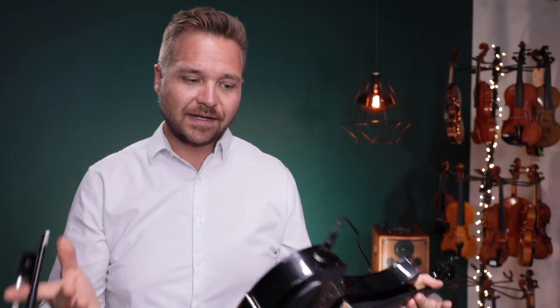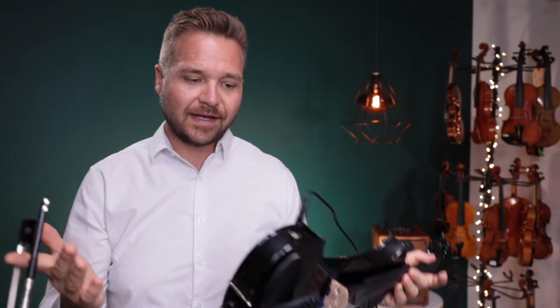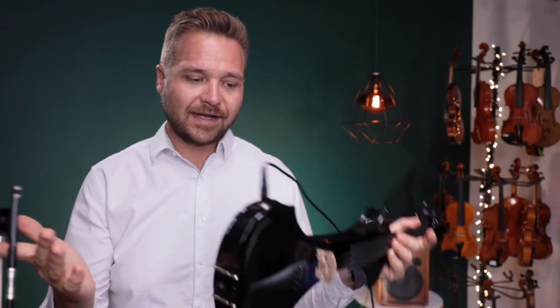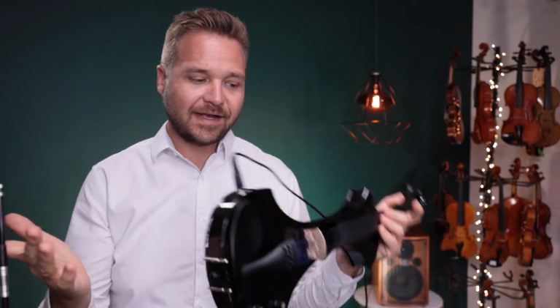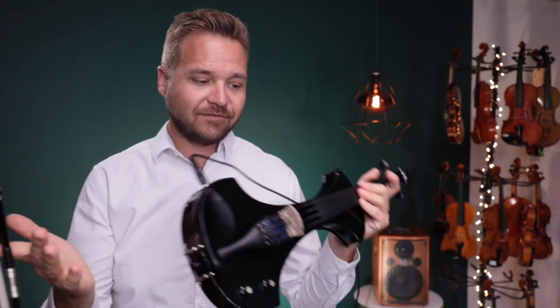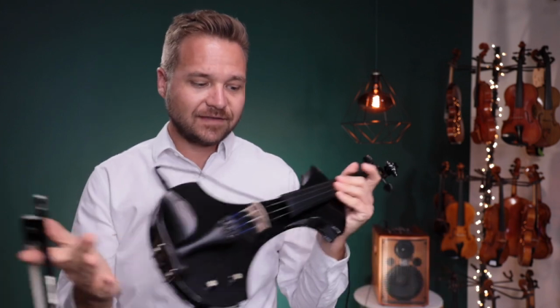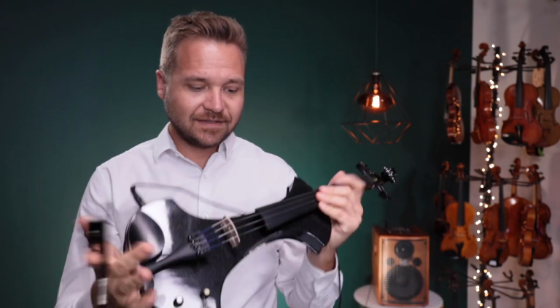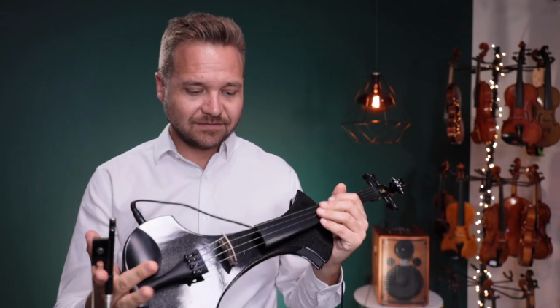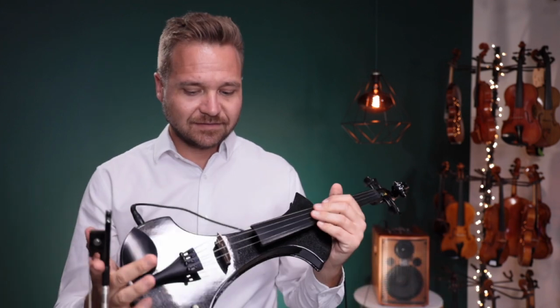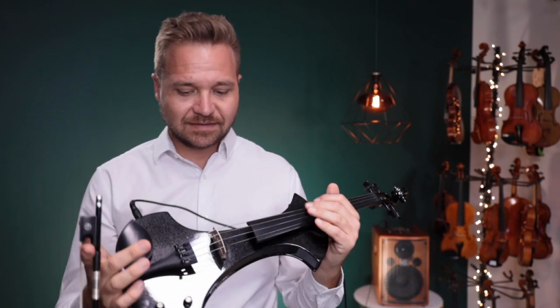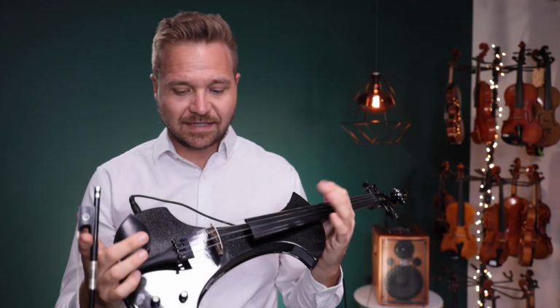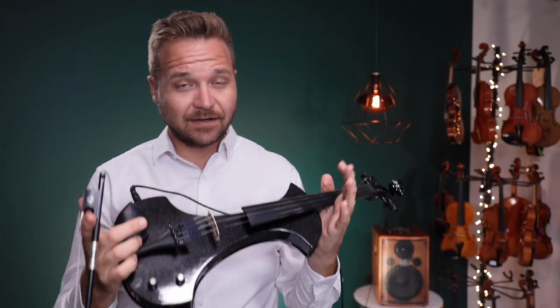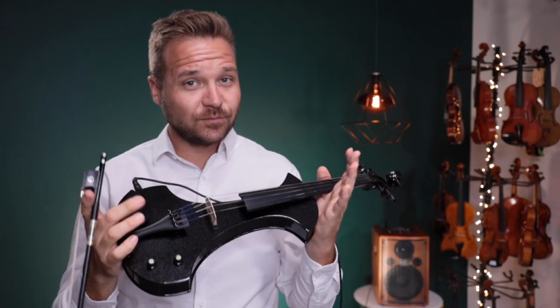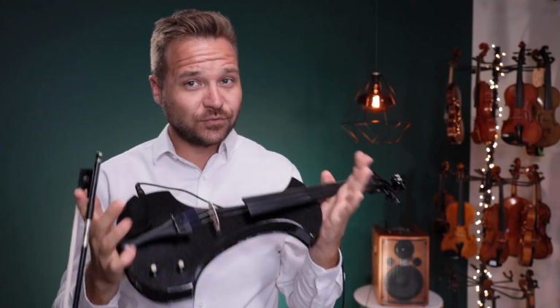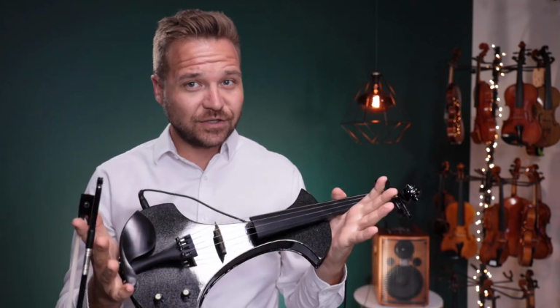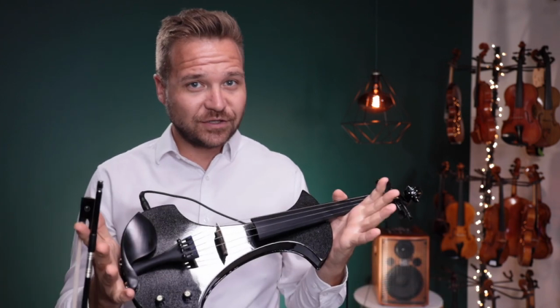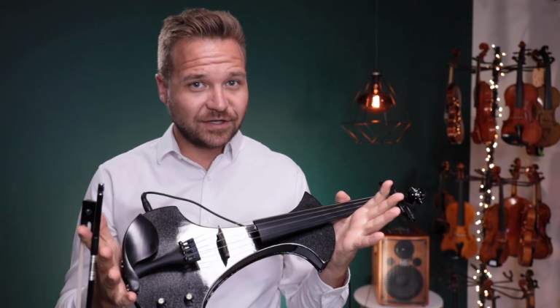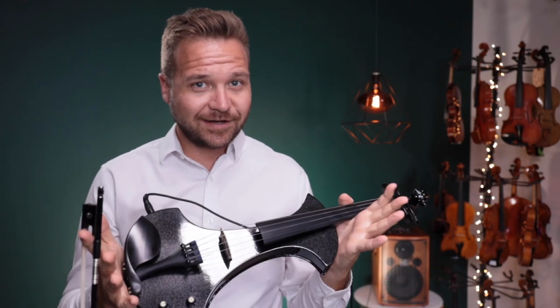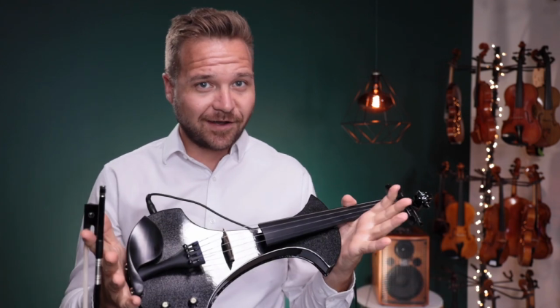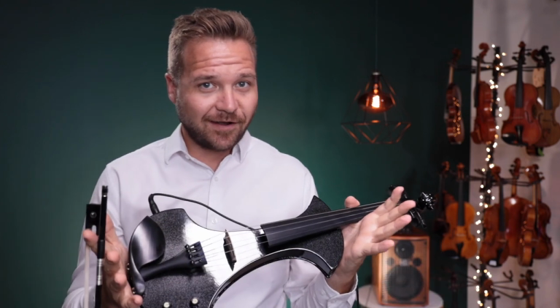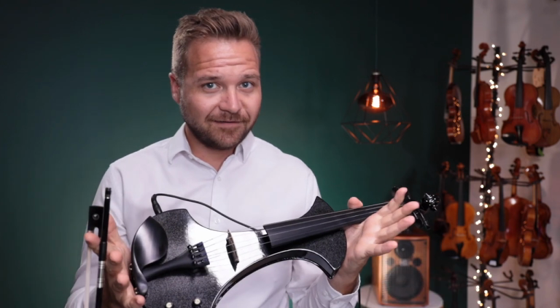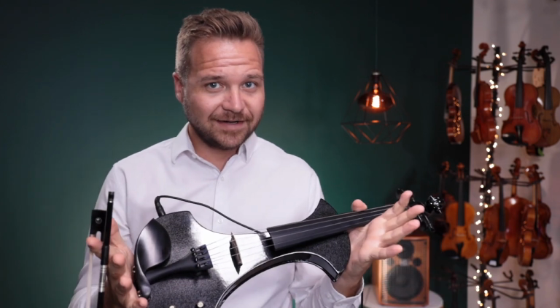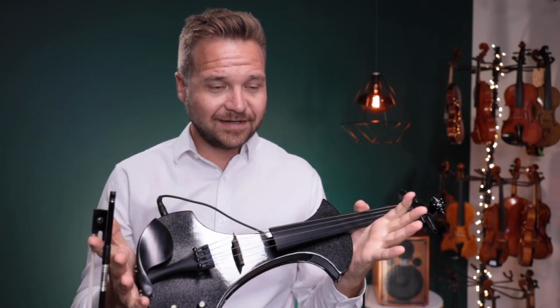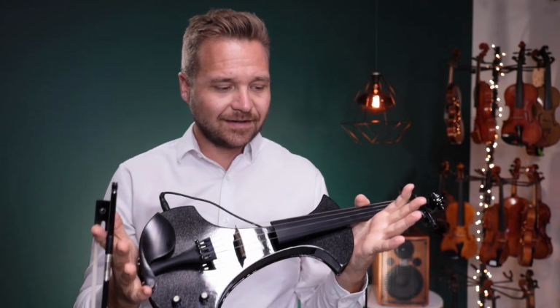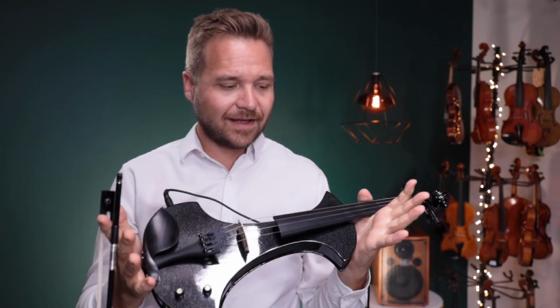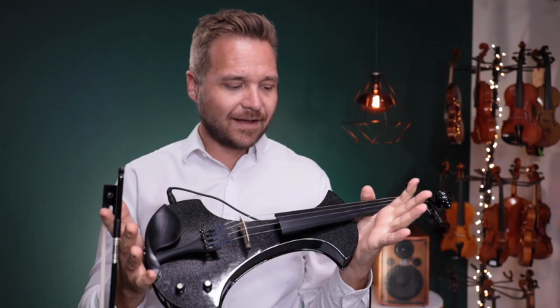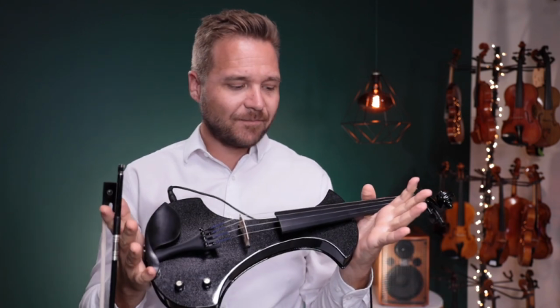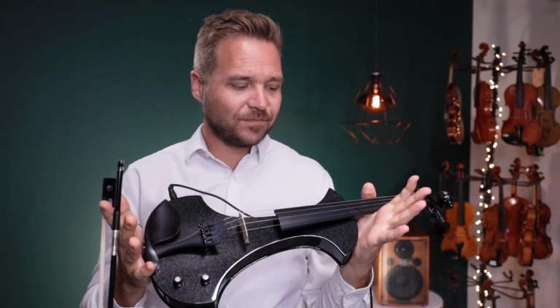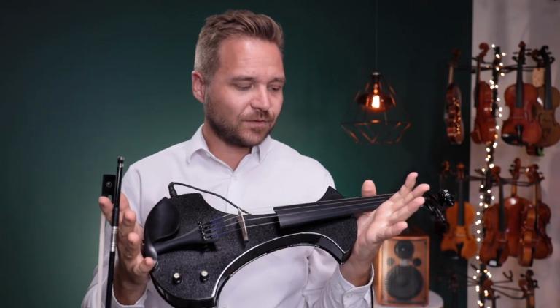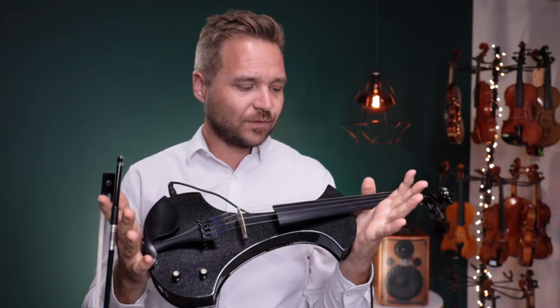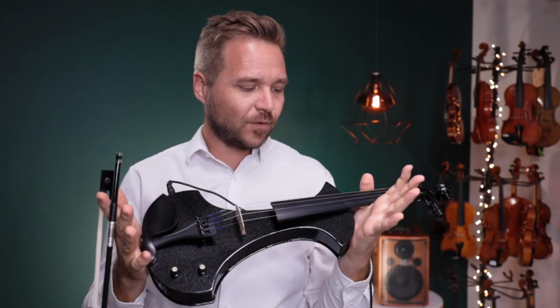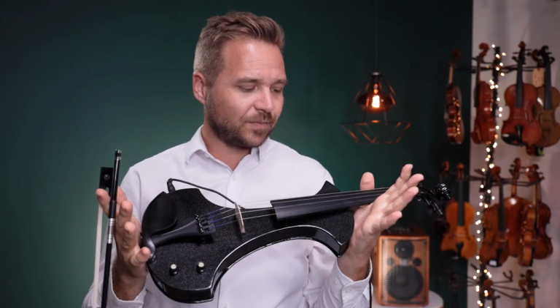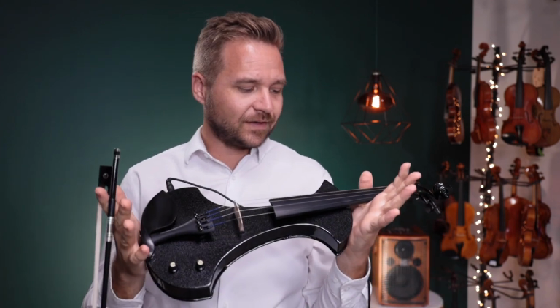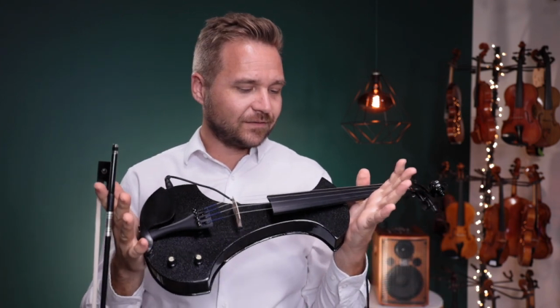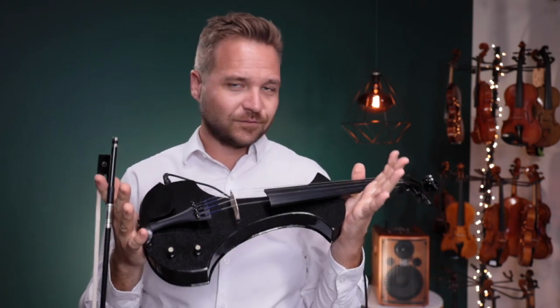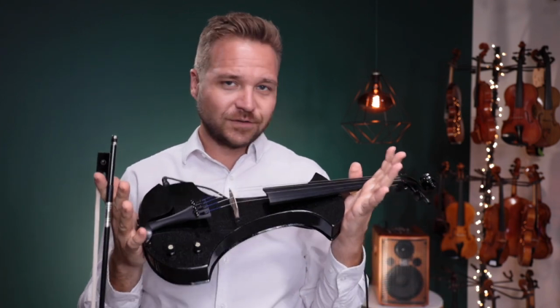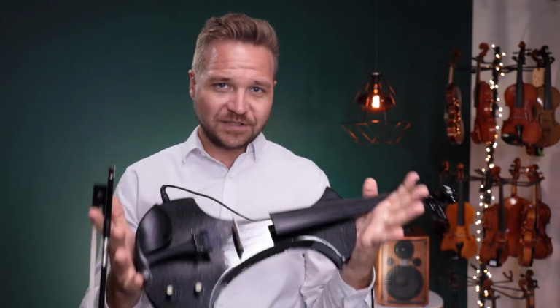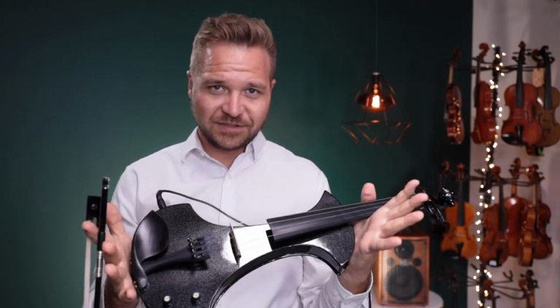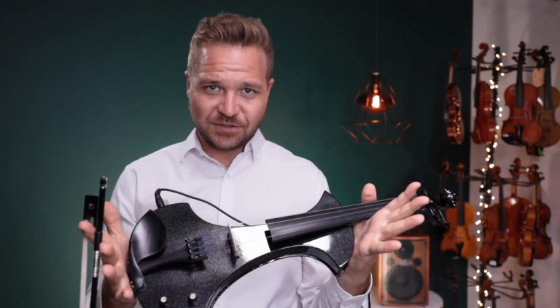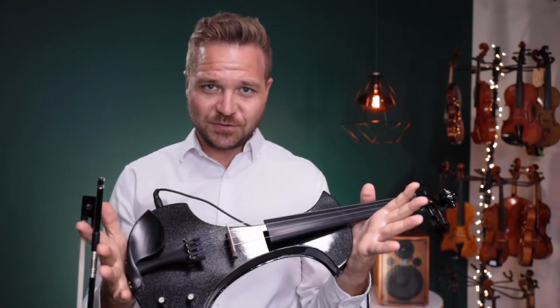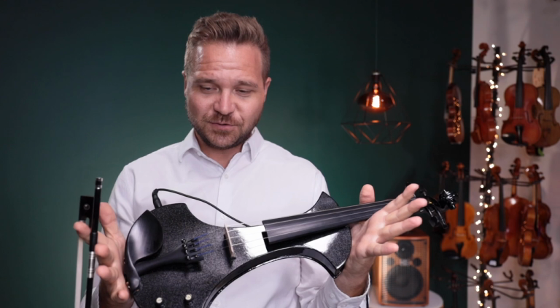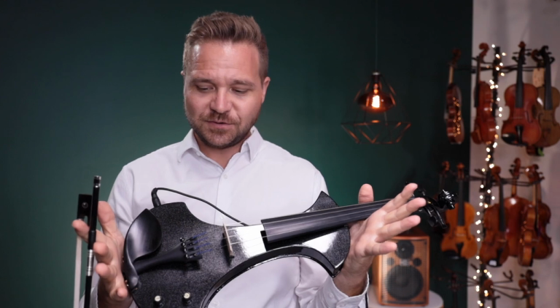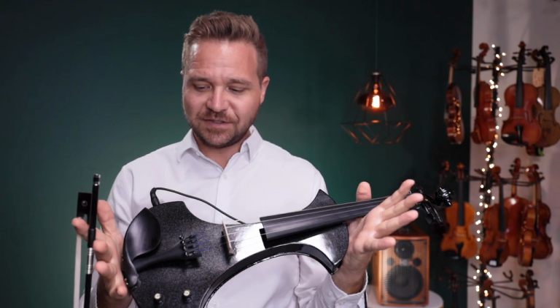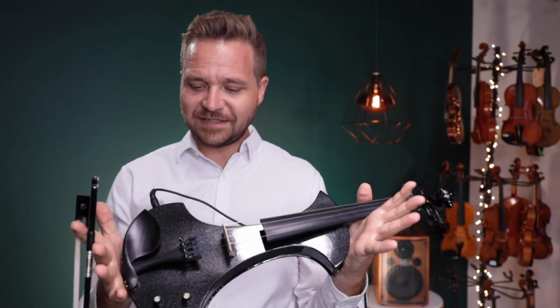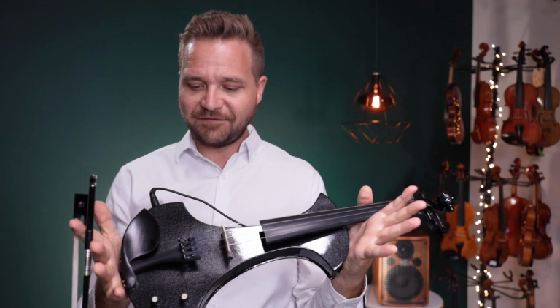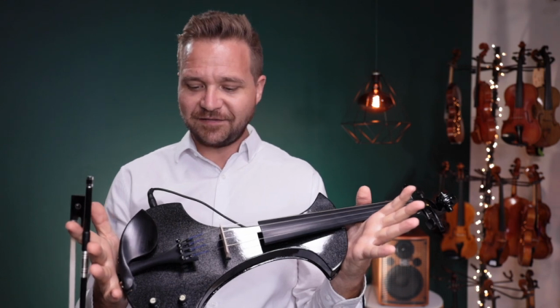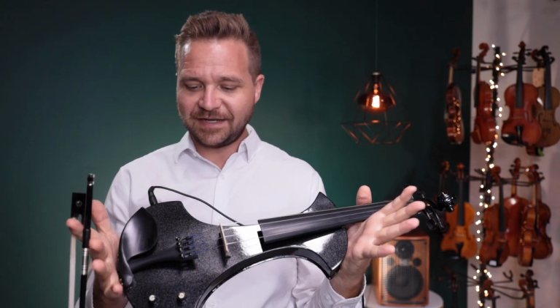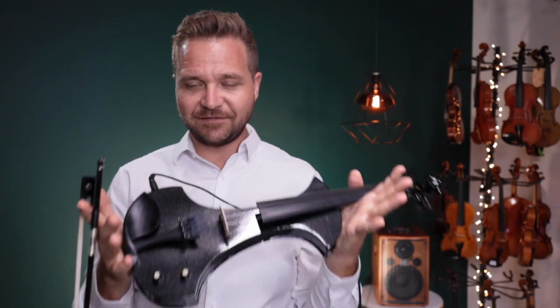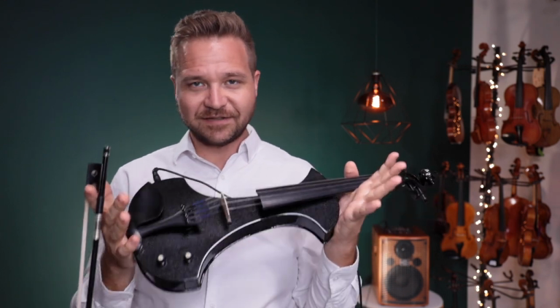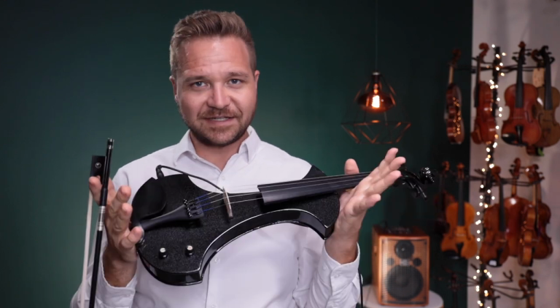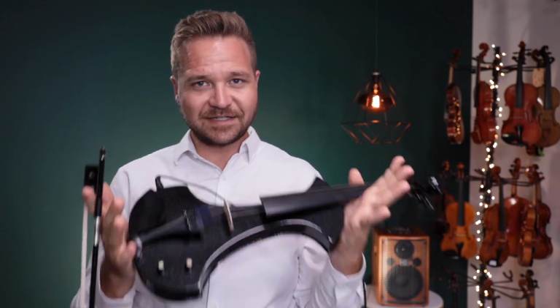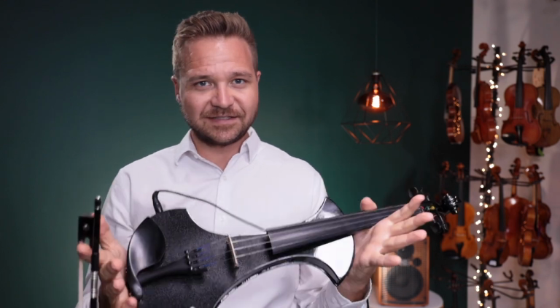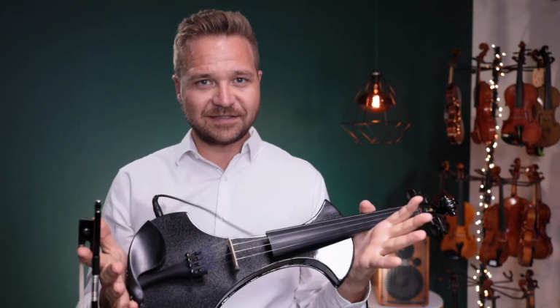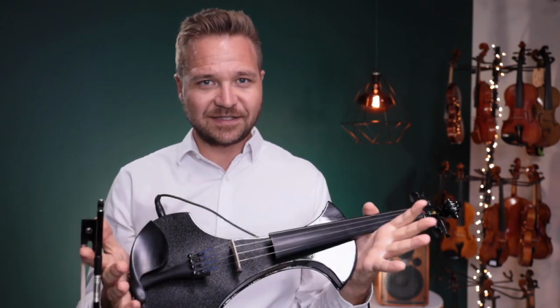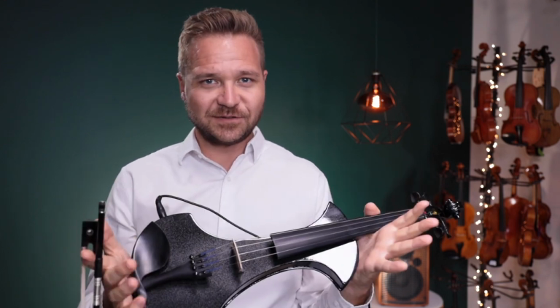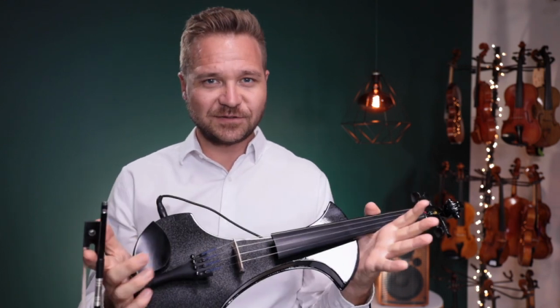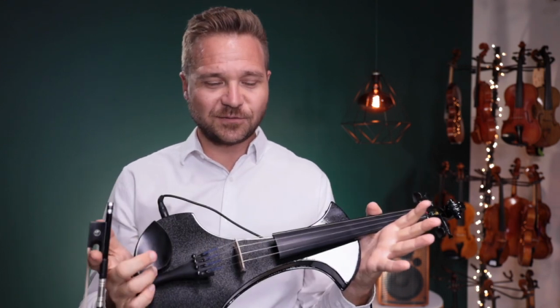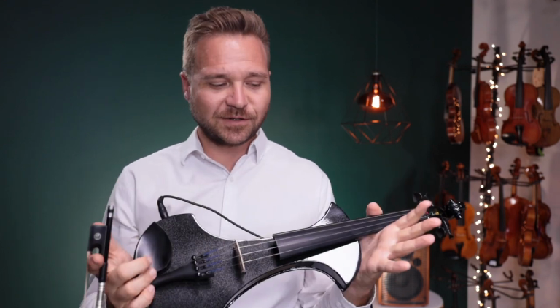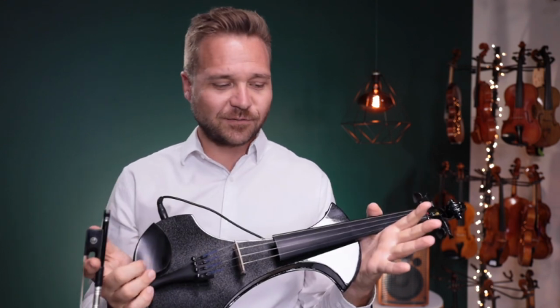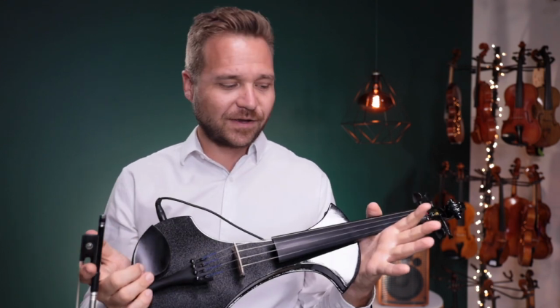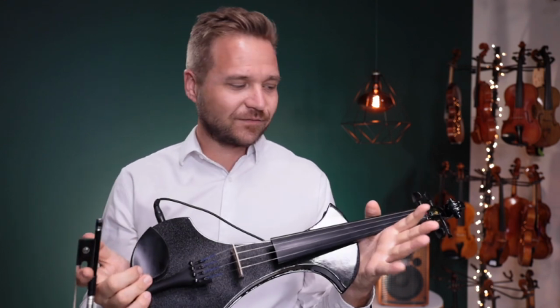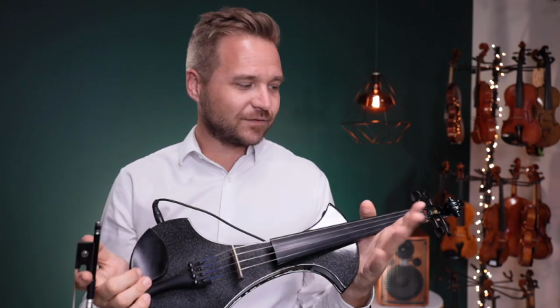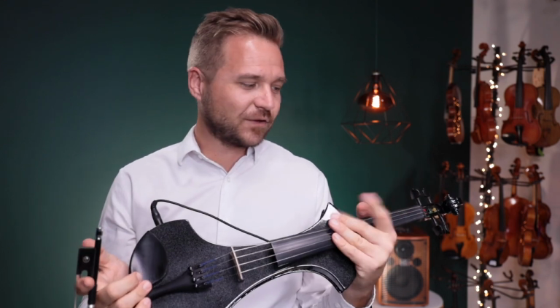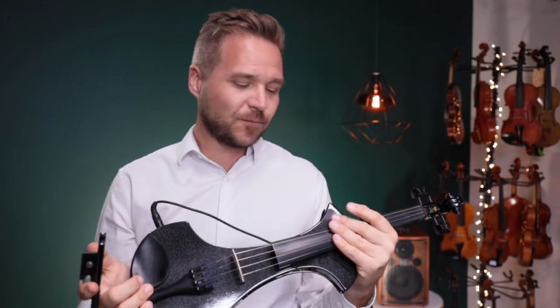Everything sounding pretty good on our end — hope it reaches you safely and everything continues to work well for you.